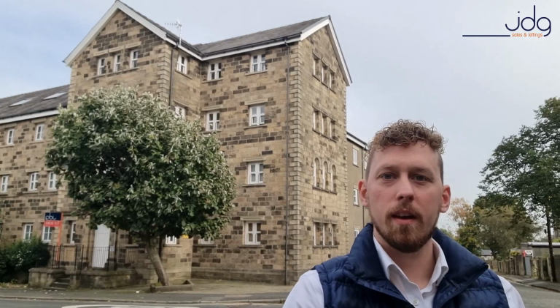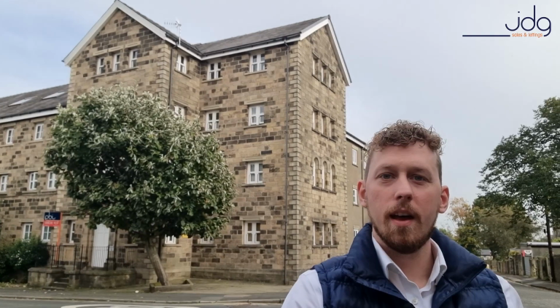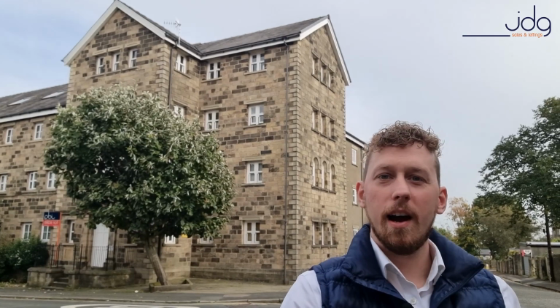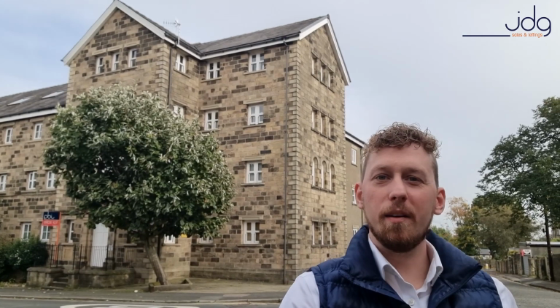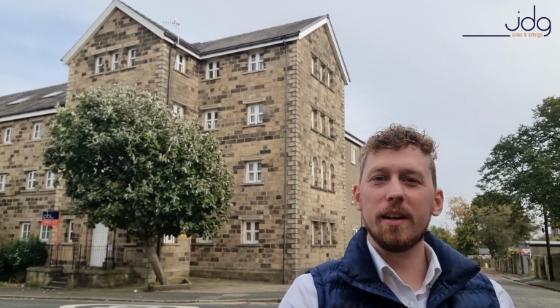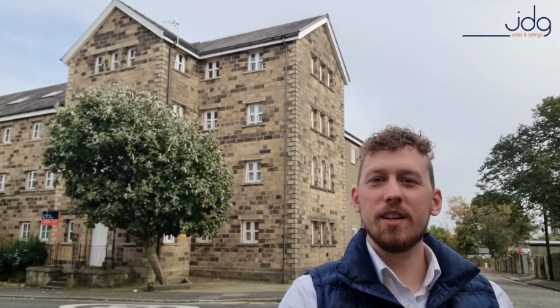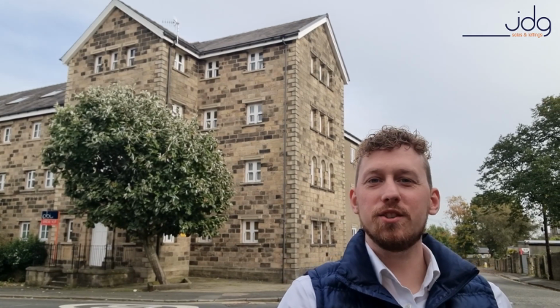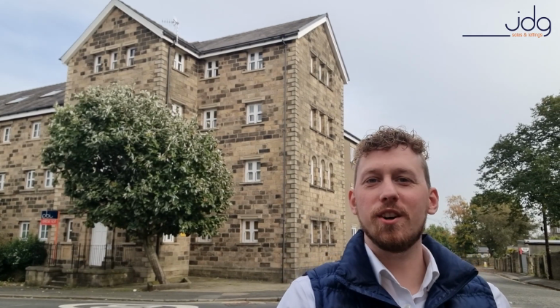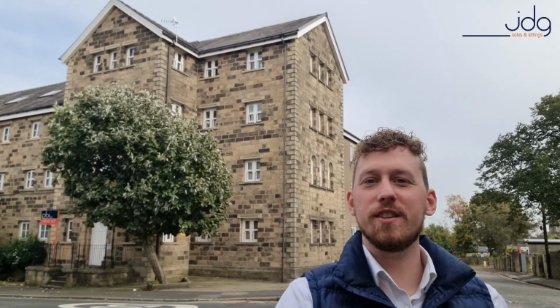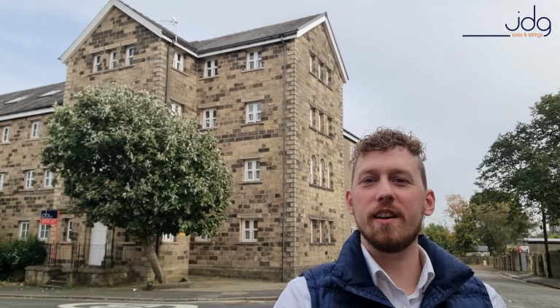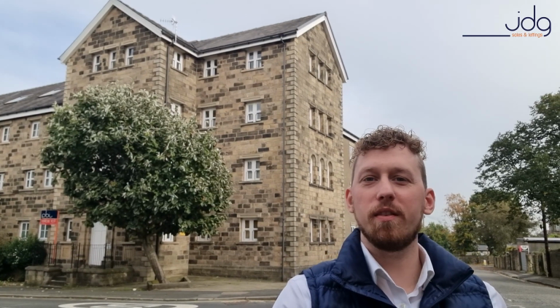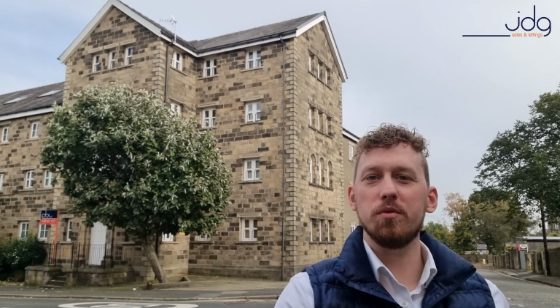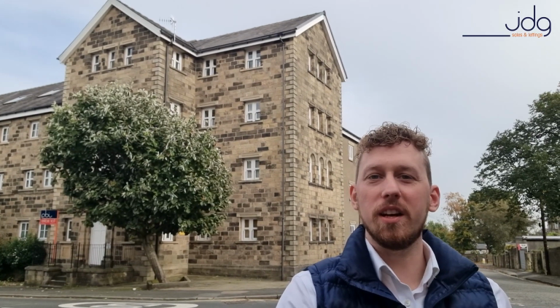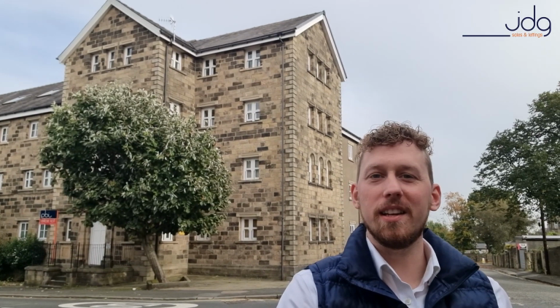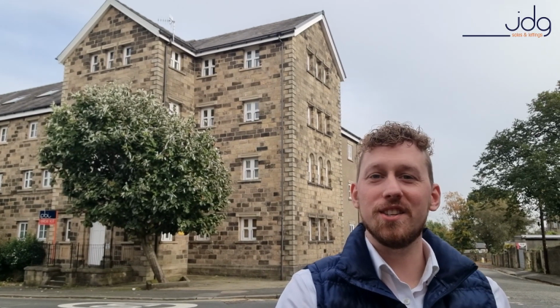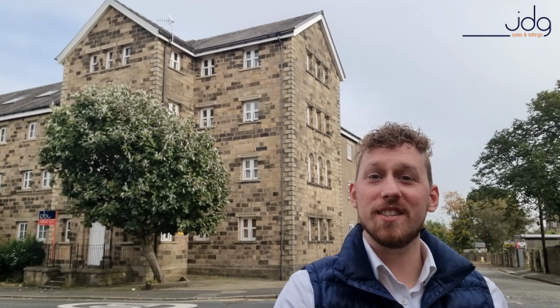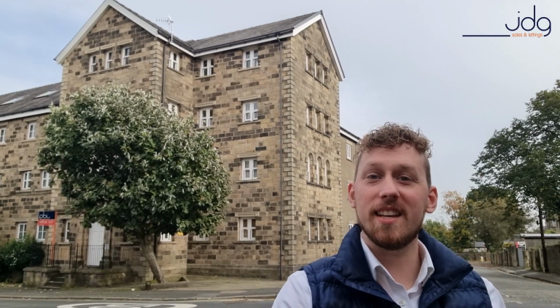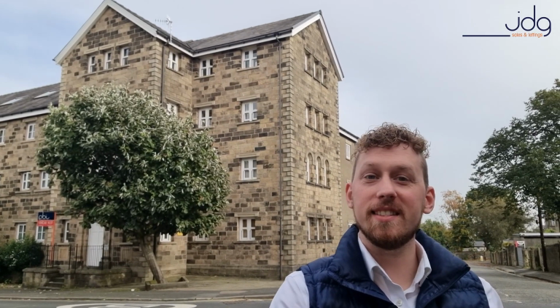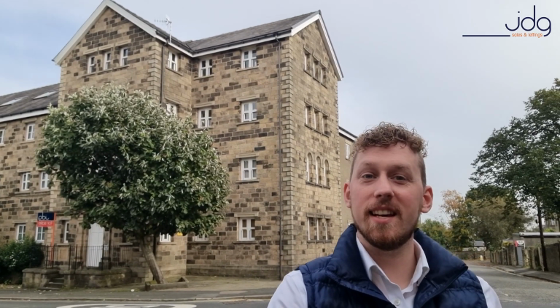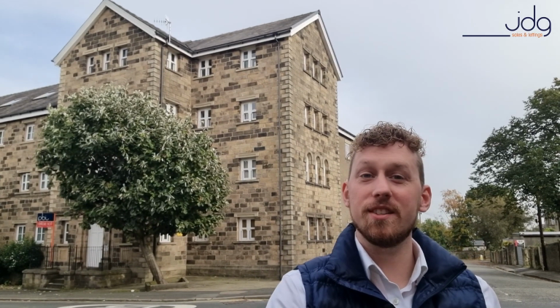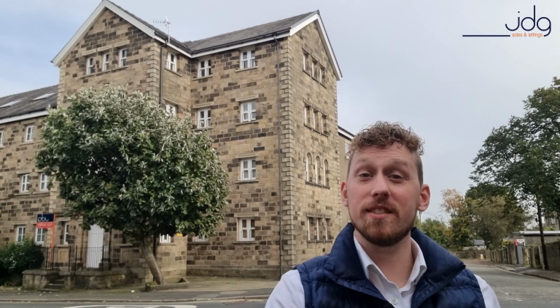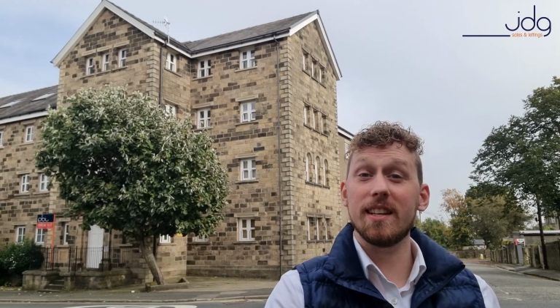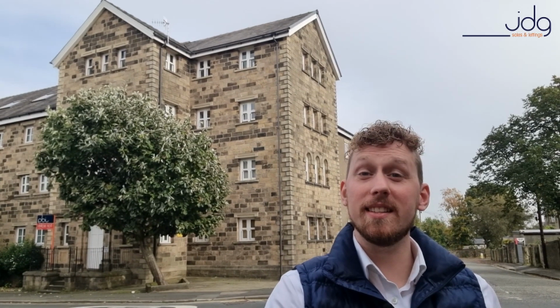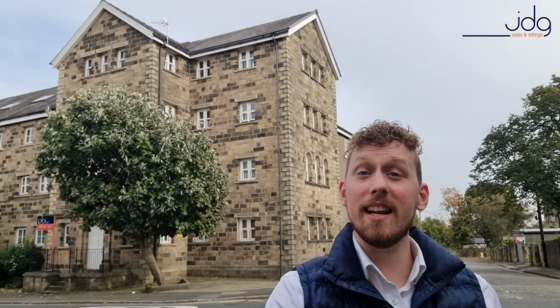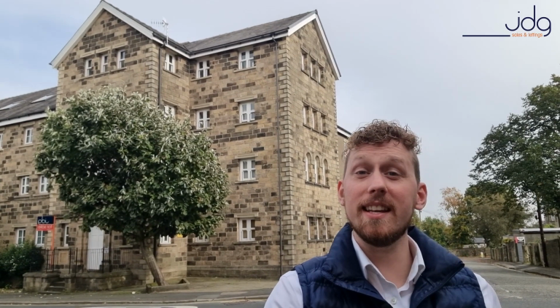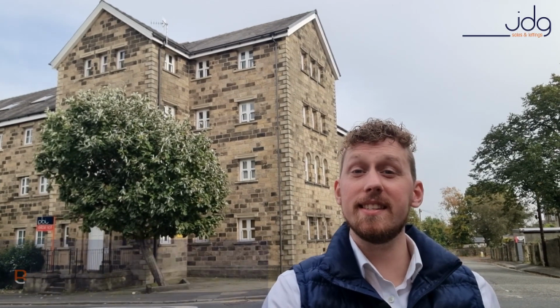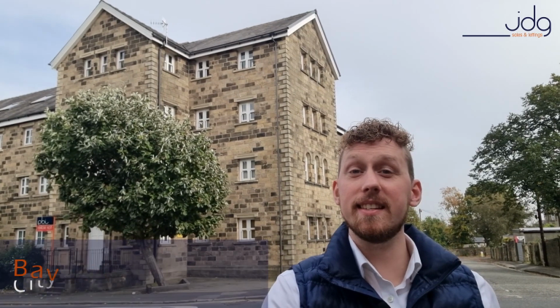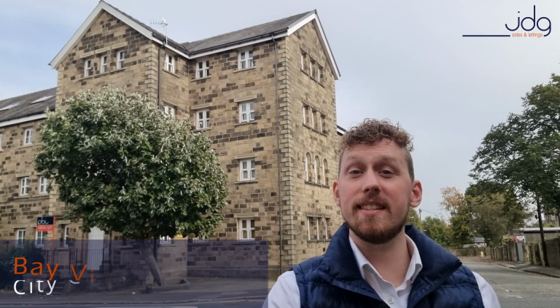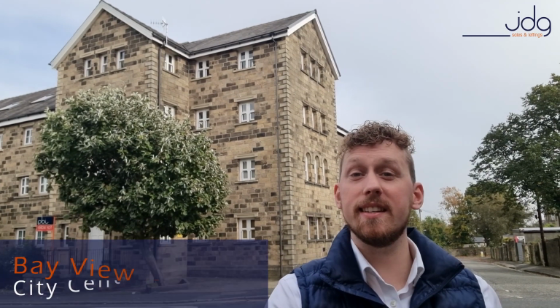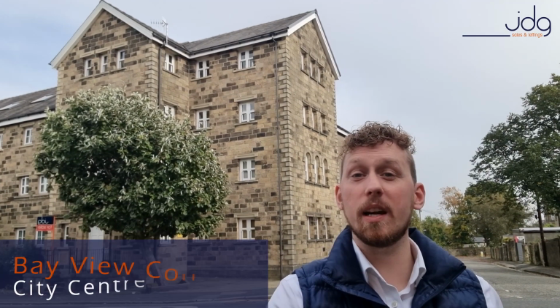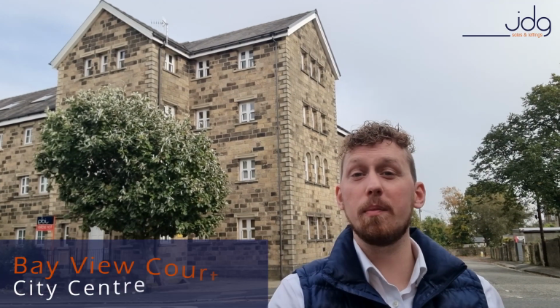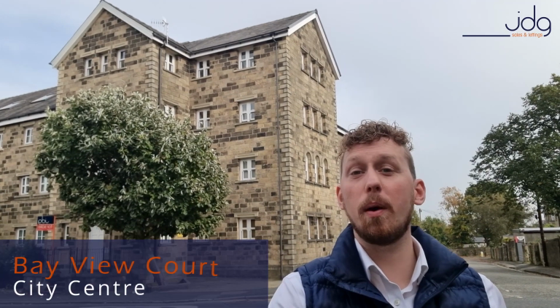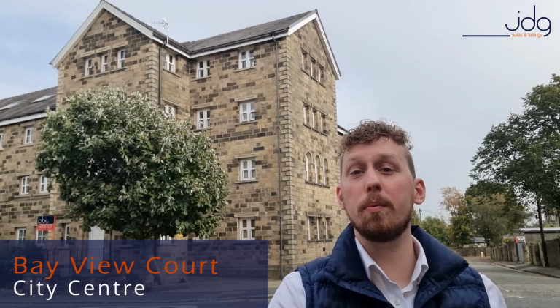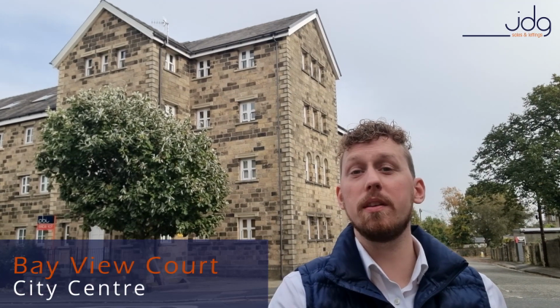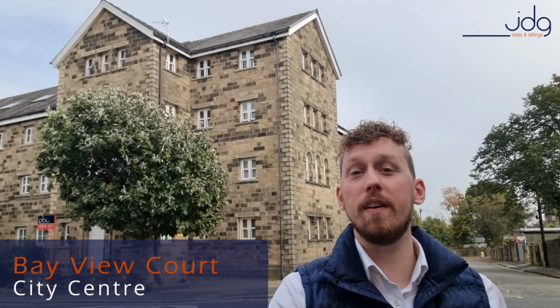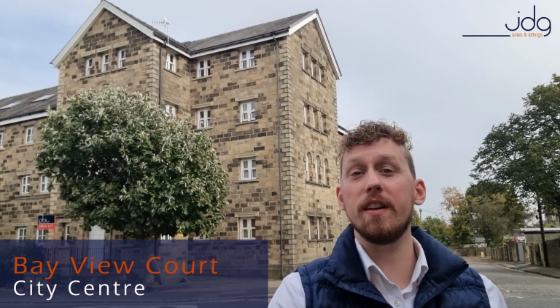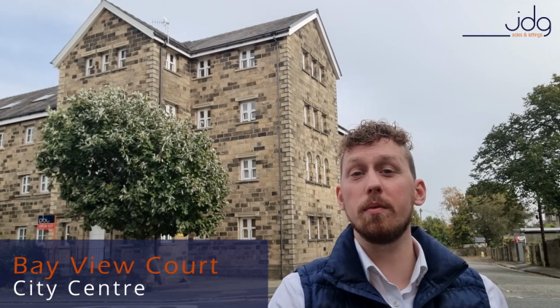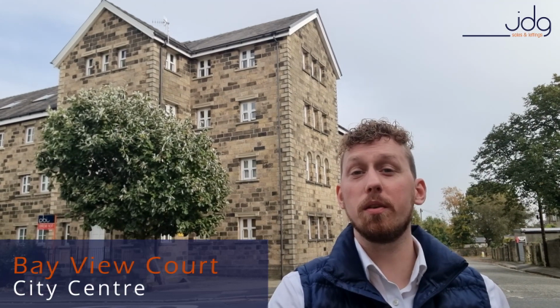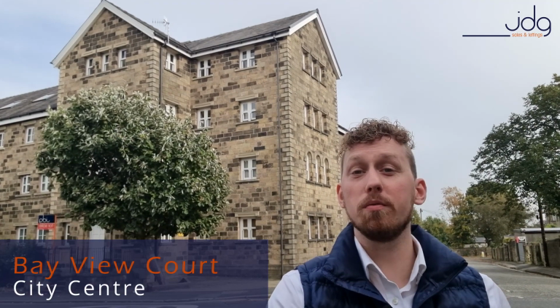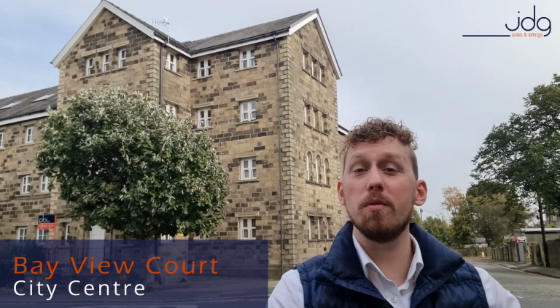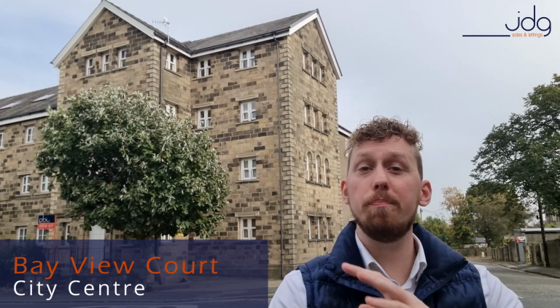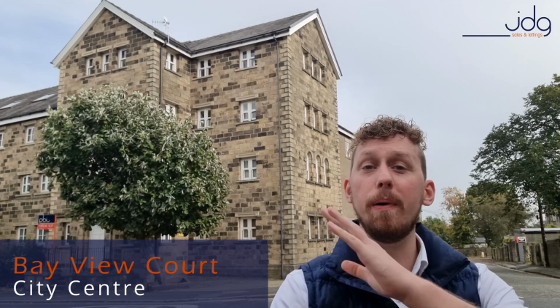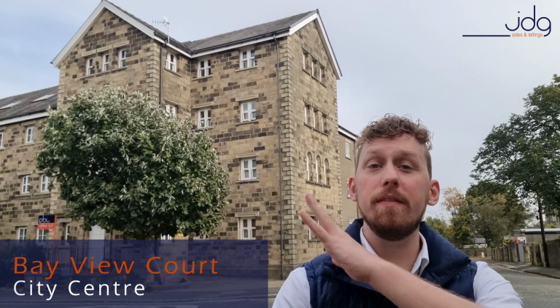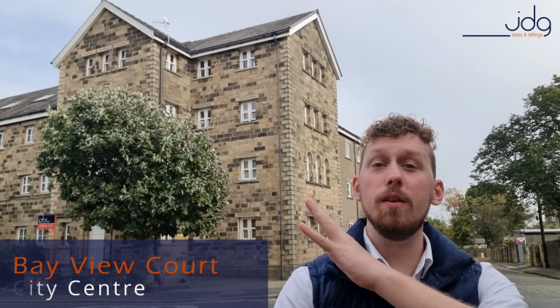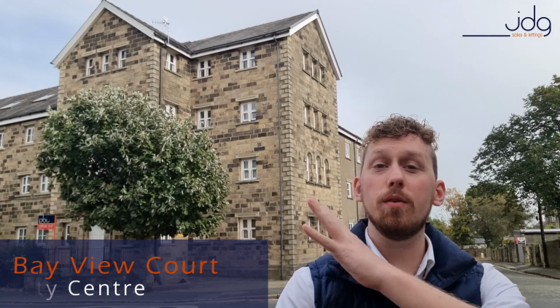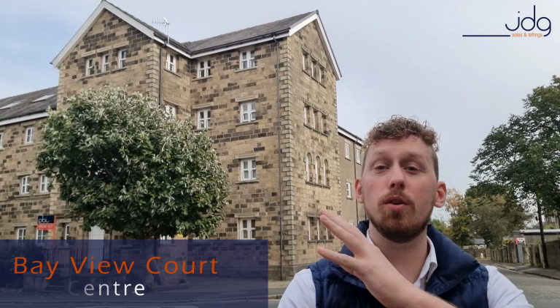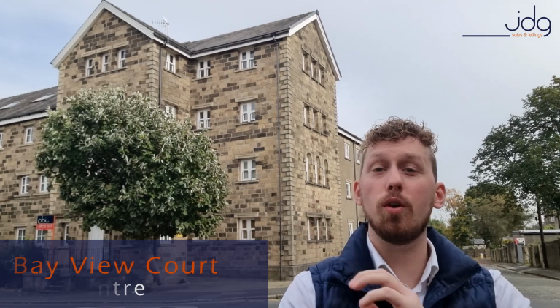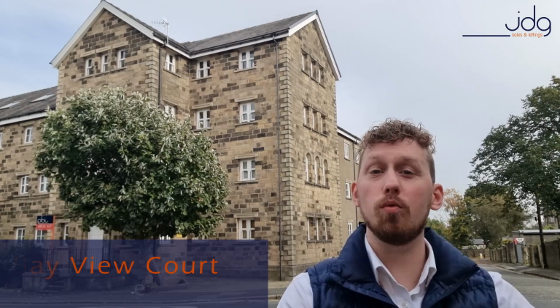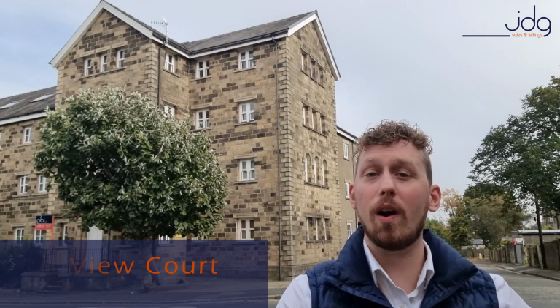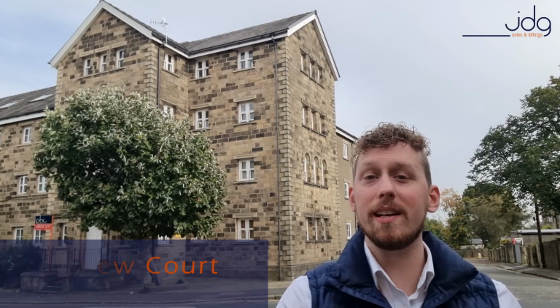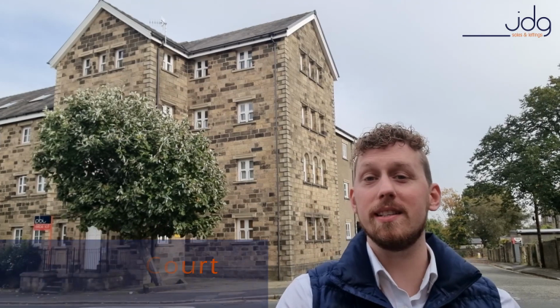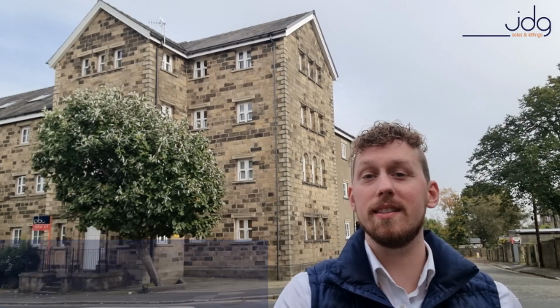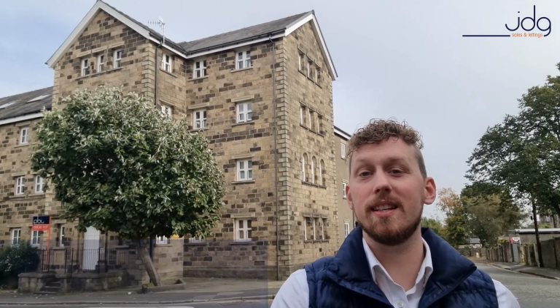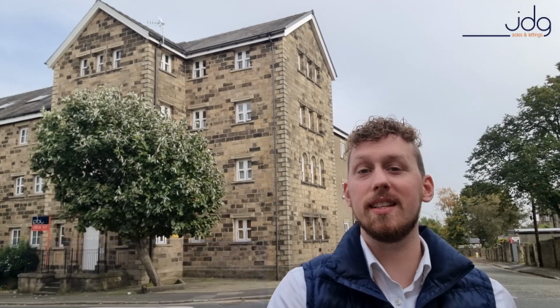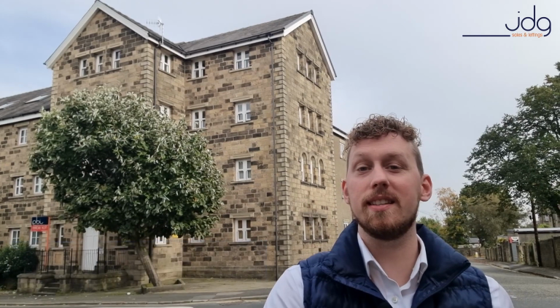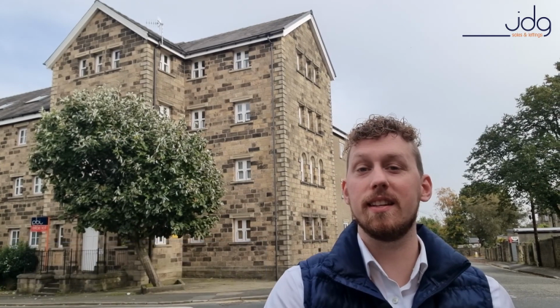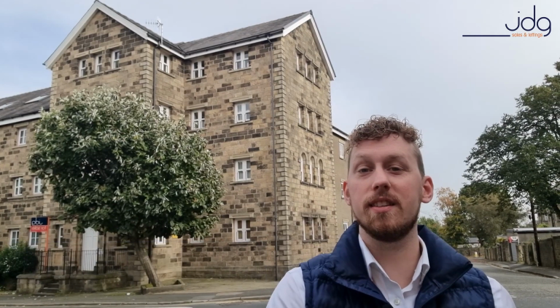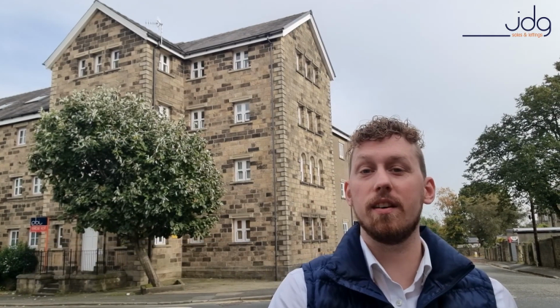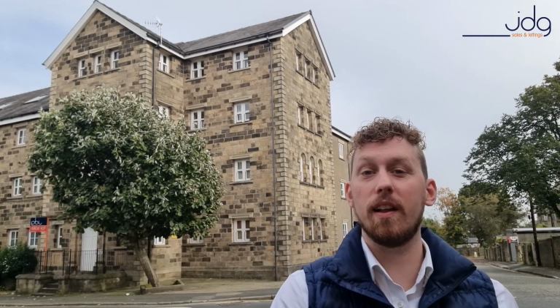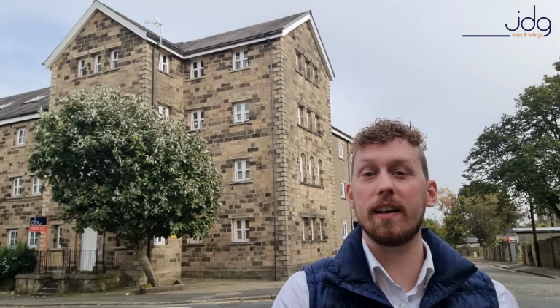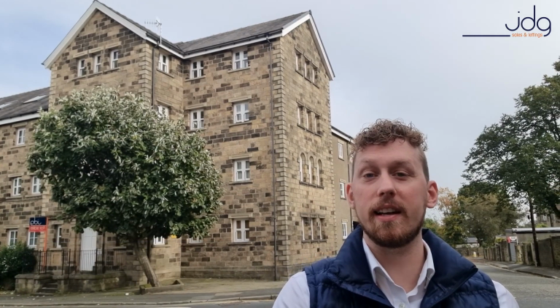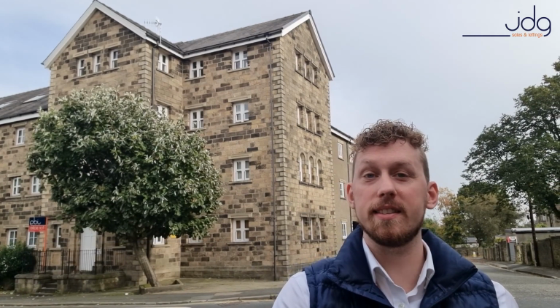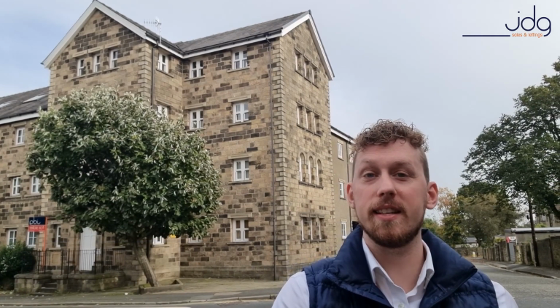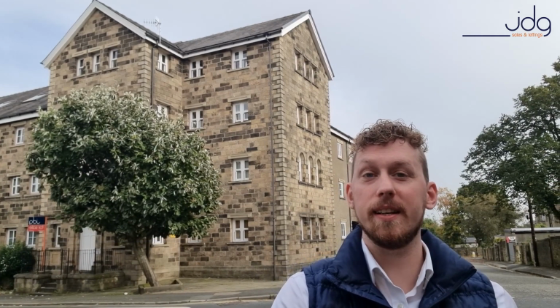Hey everybody, it's Josh here from JDG Estate Agents, and today's 60 Second Property Investment comes from Bayview Court, right in the city centre of Lancaster.